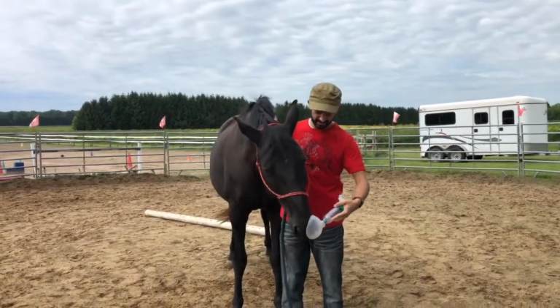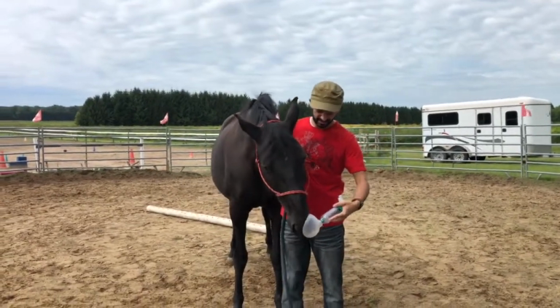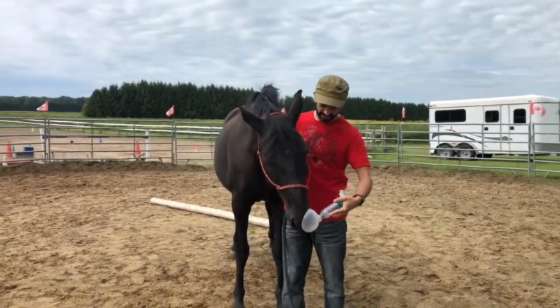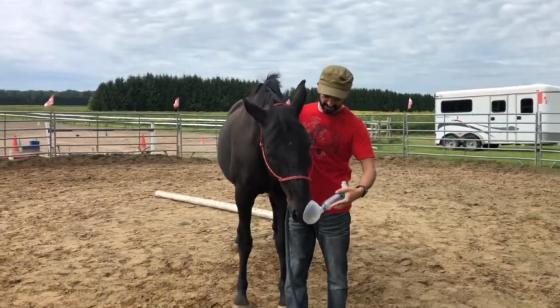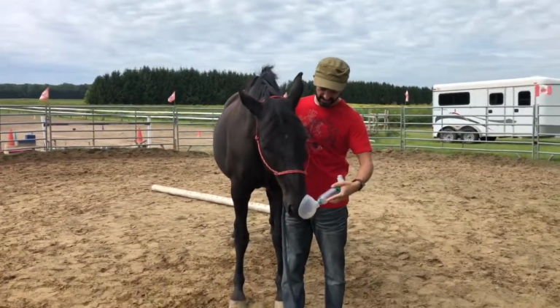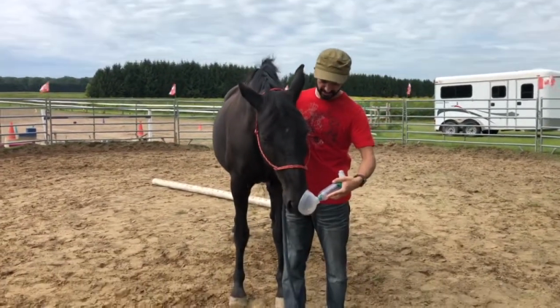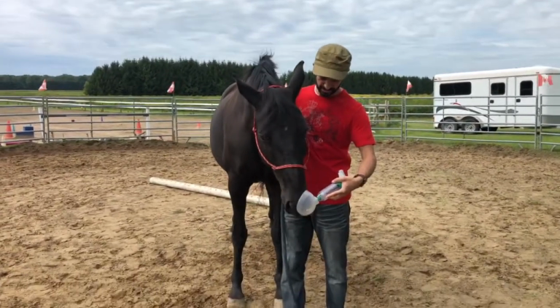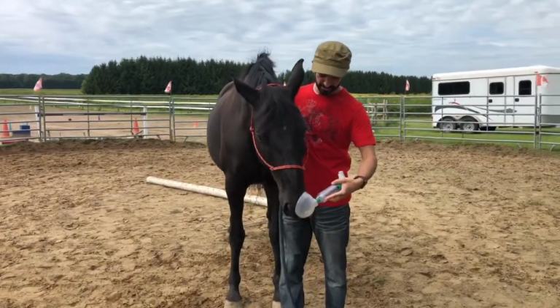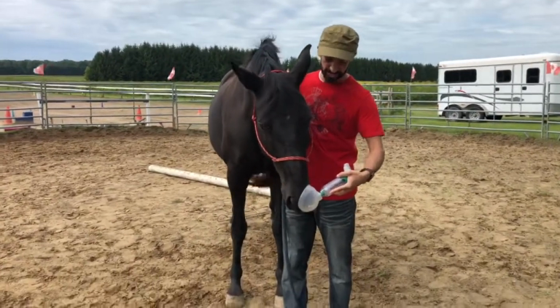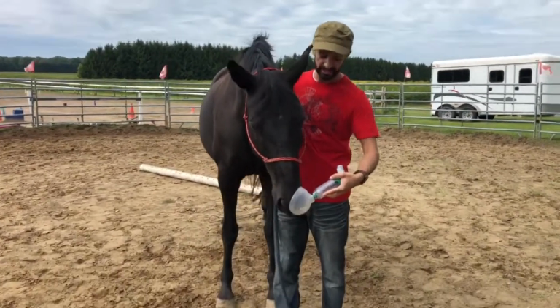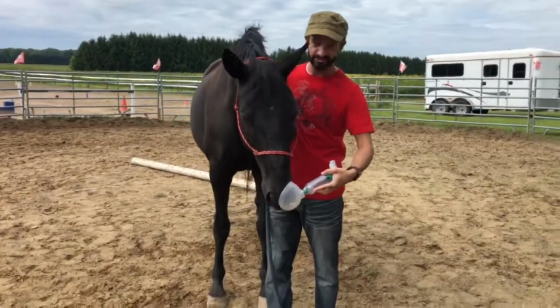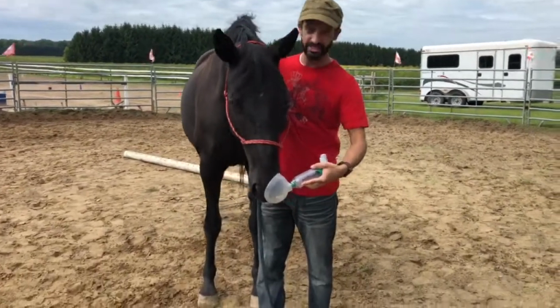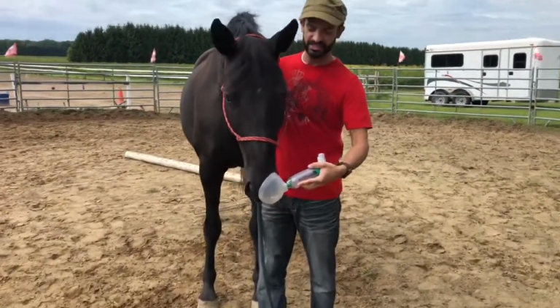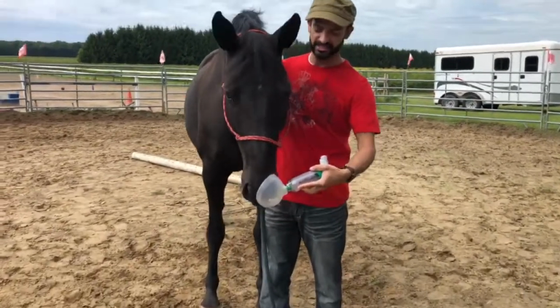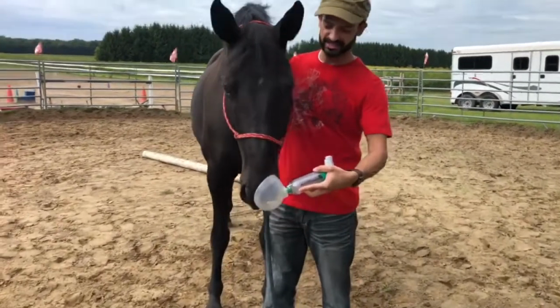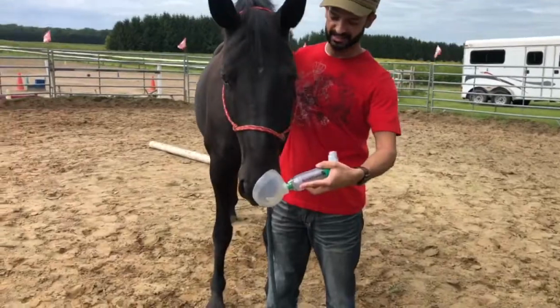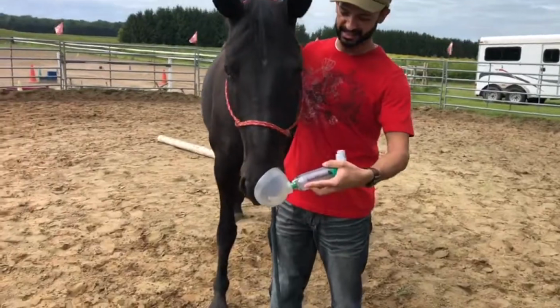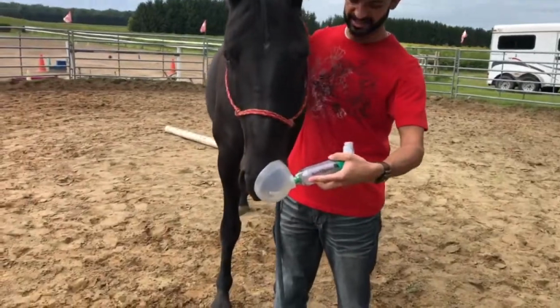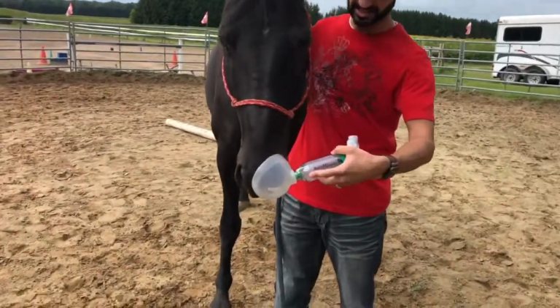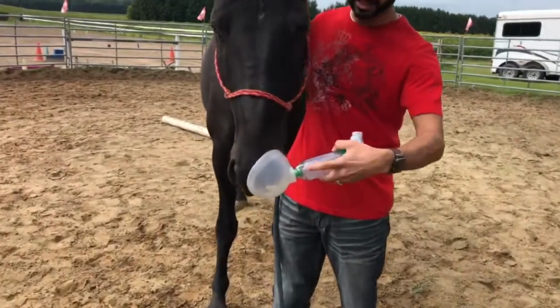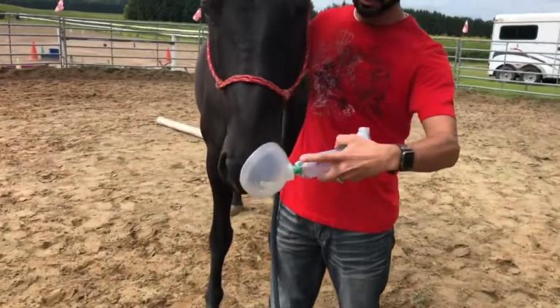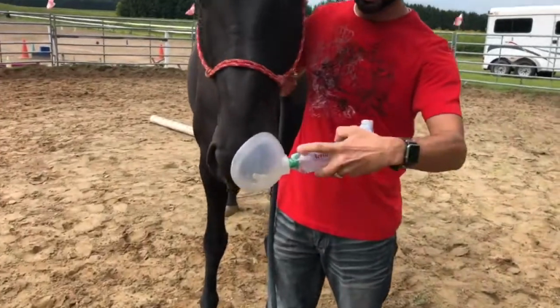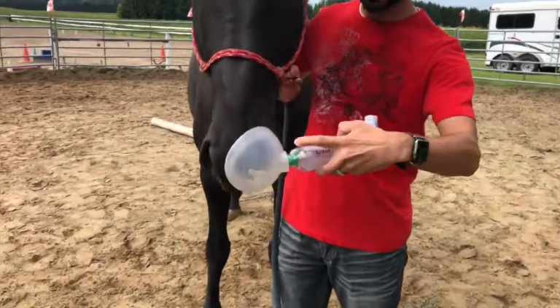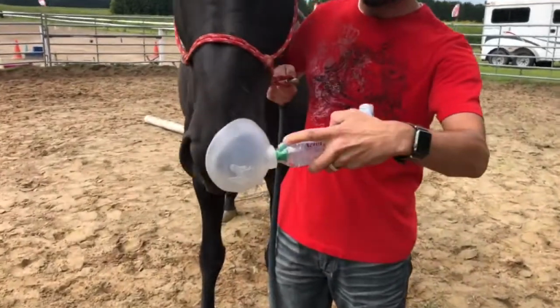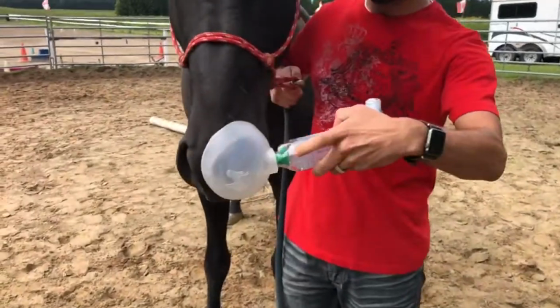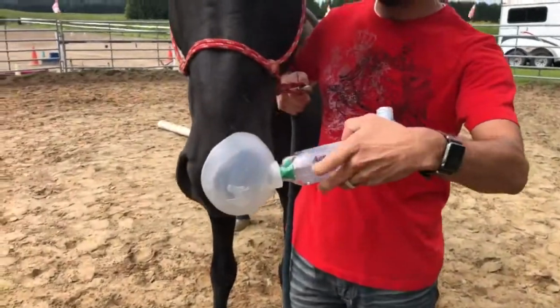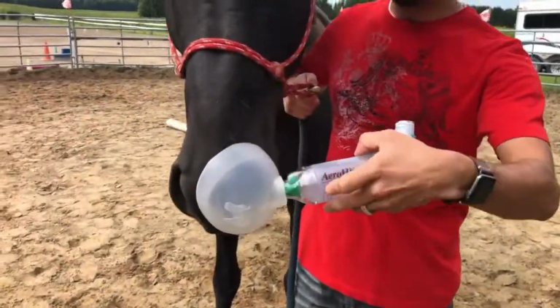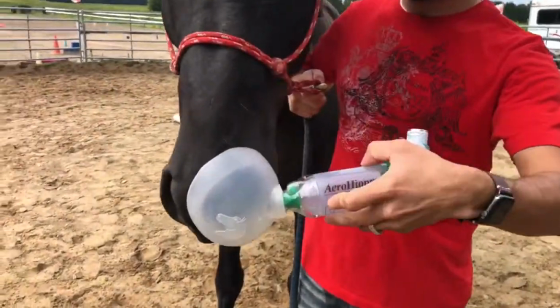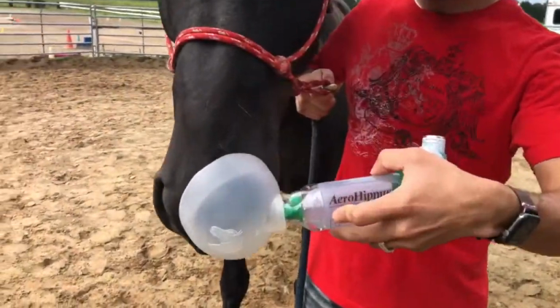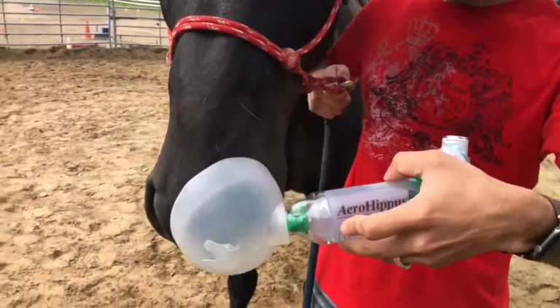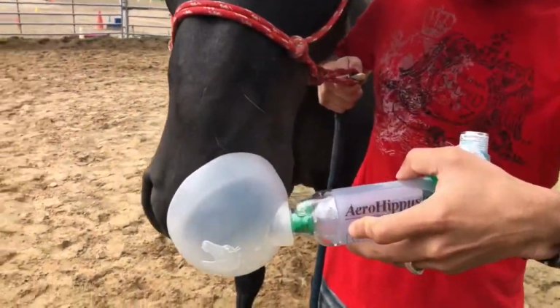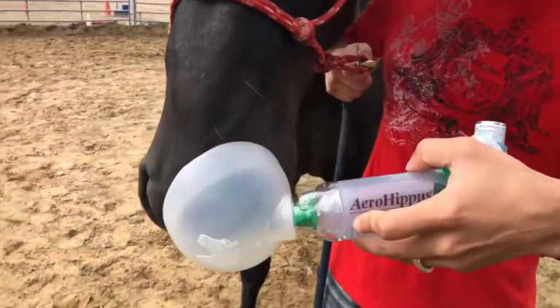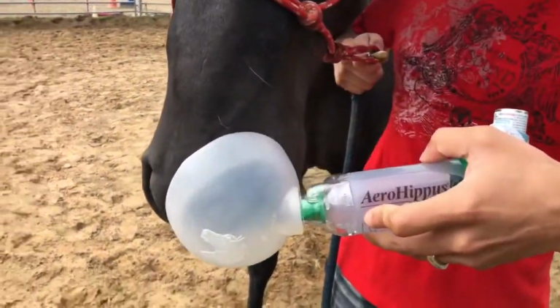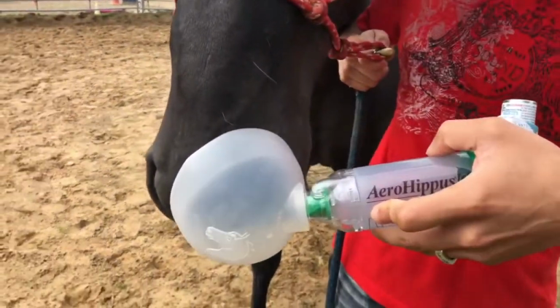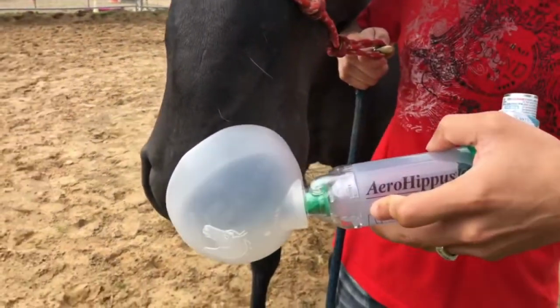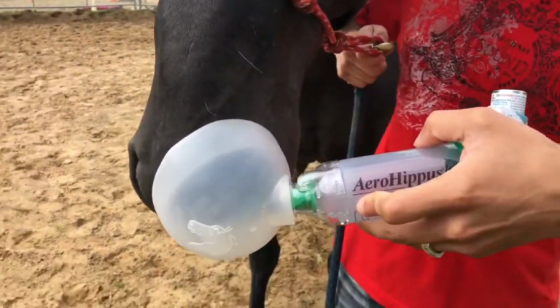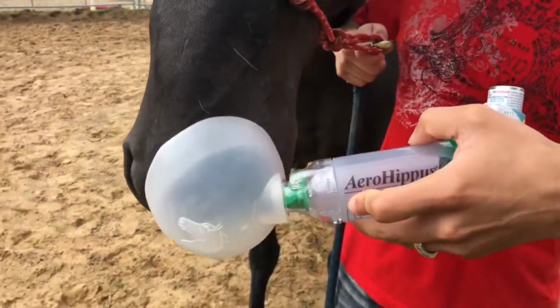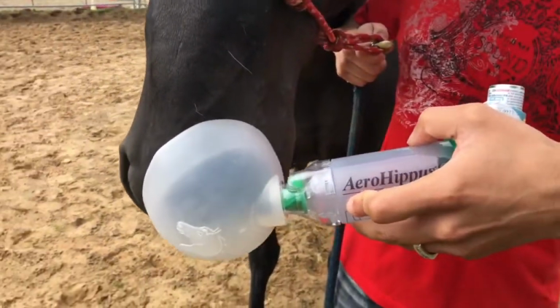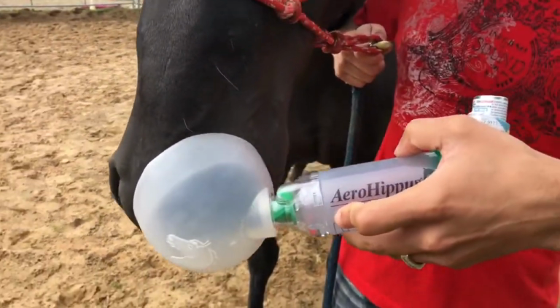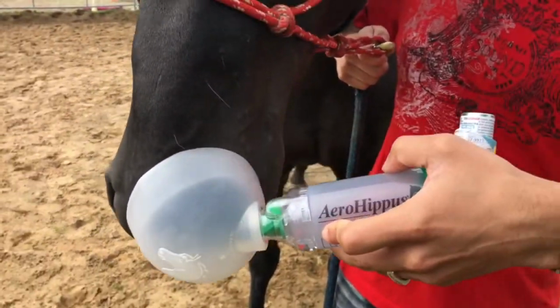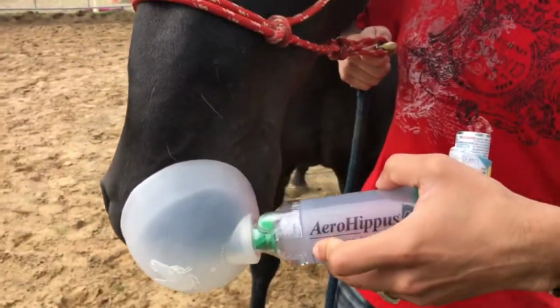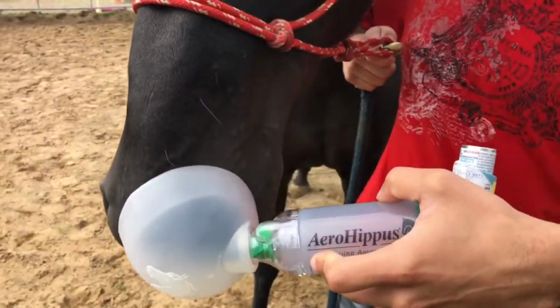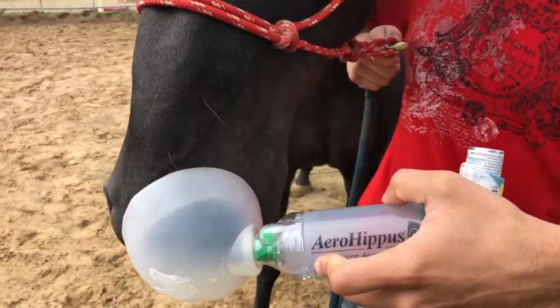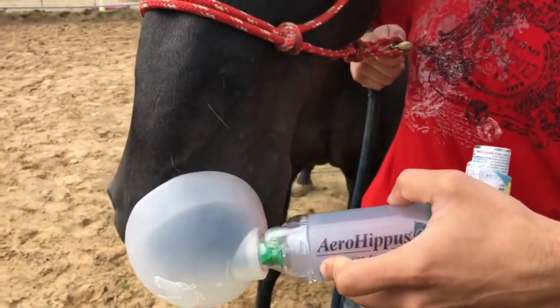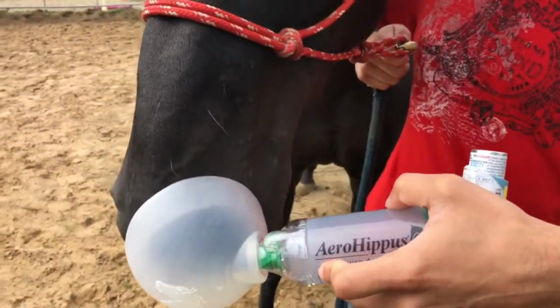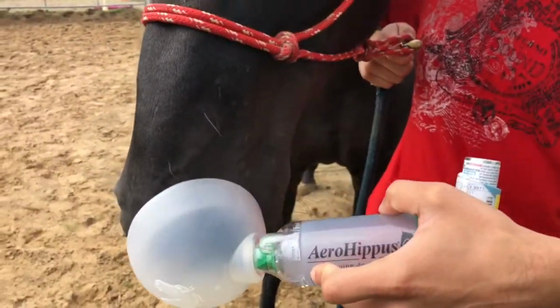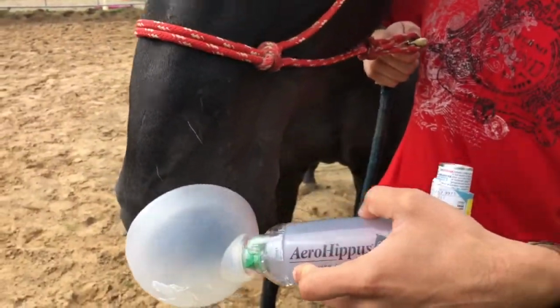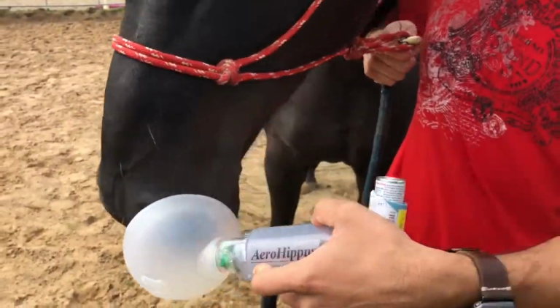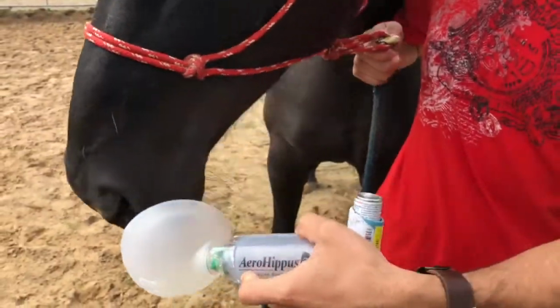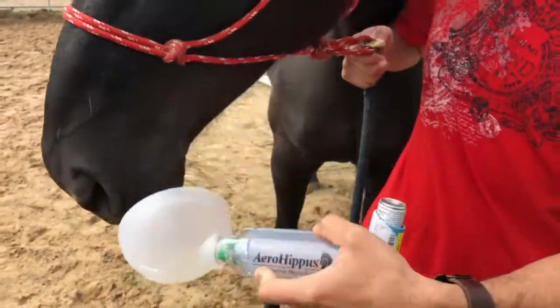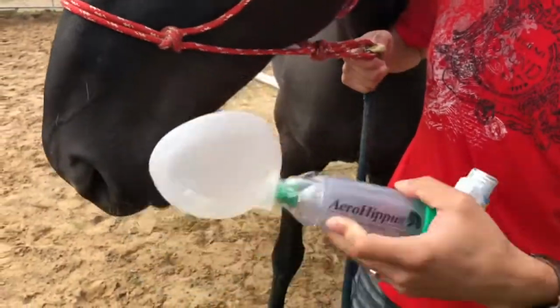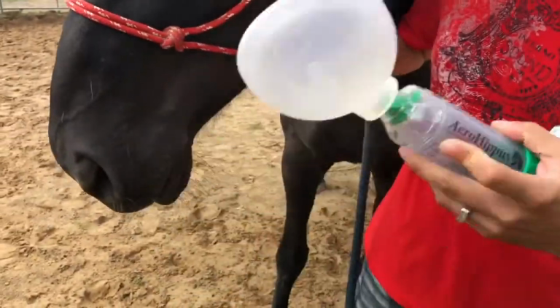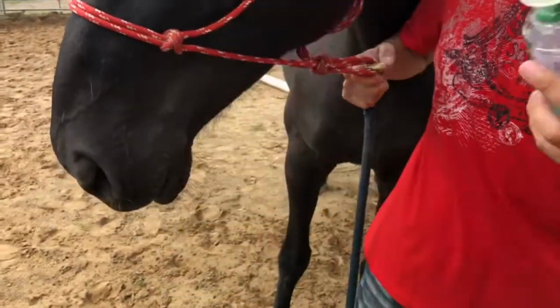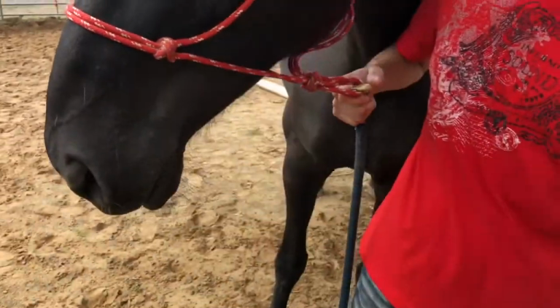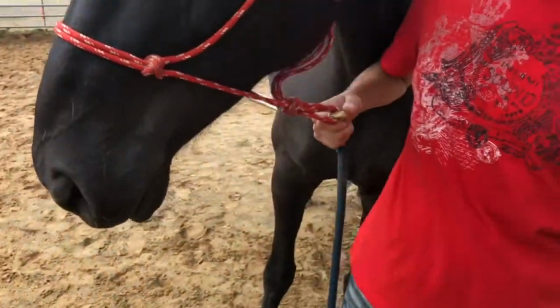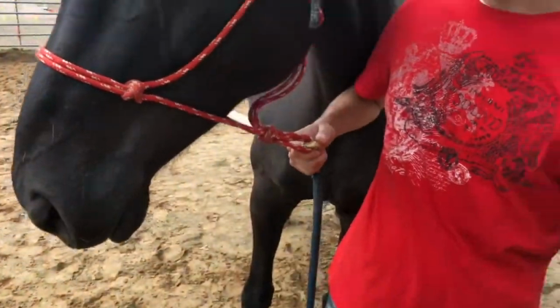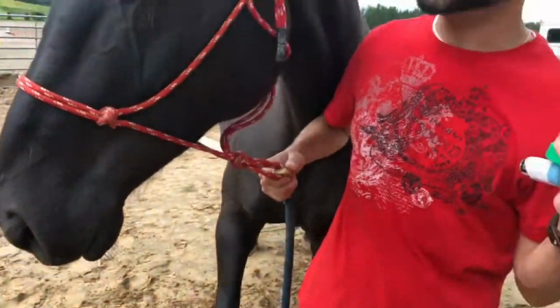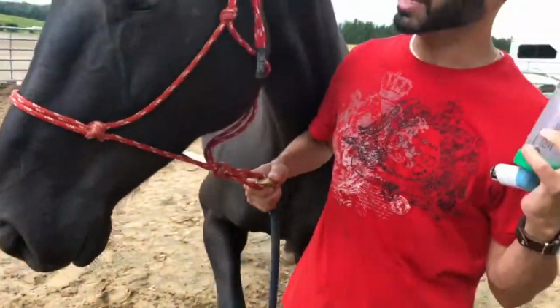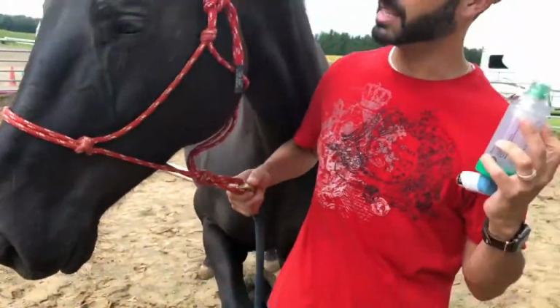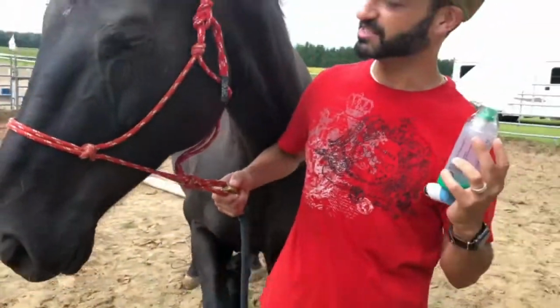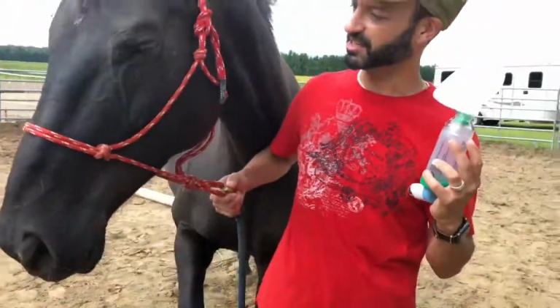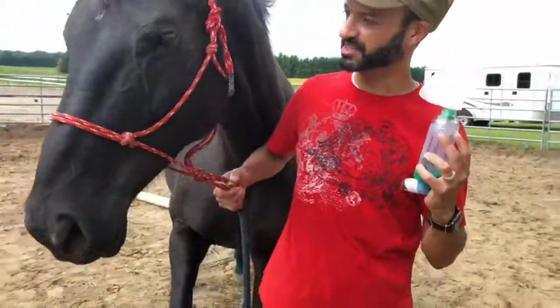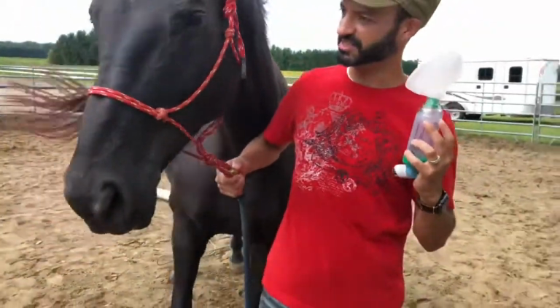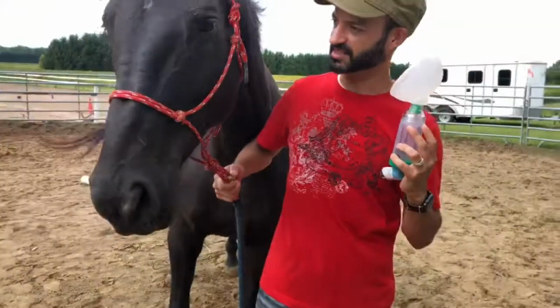And you can see with the flow indicator there, as it moves in and out, that your horse is actually getting the medication. And that's all you need.